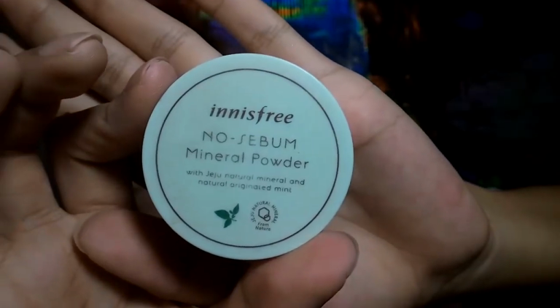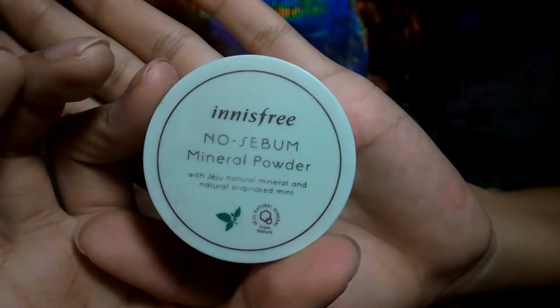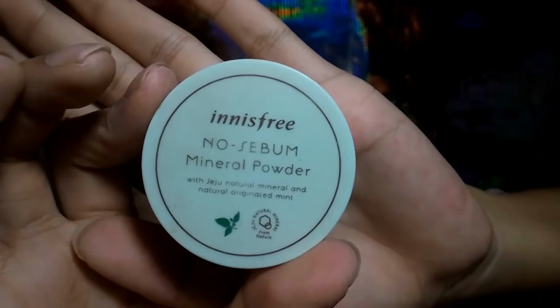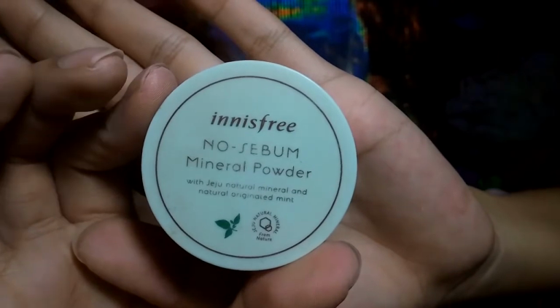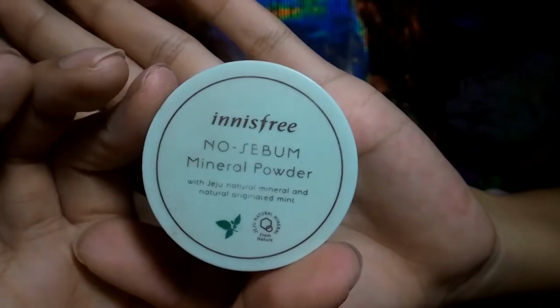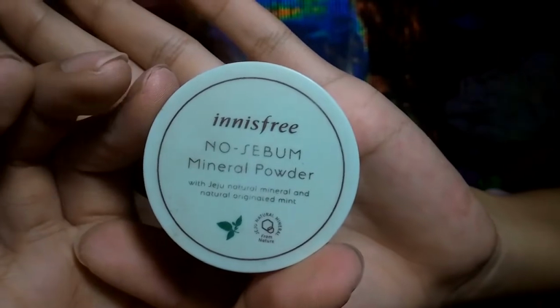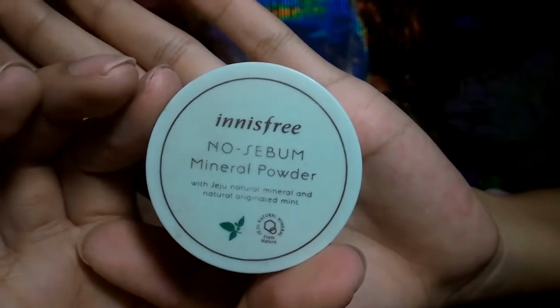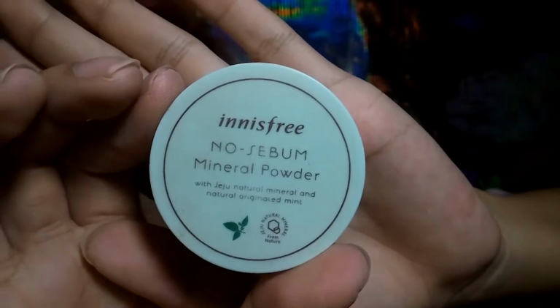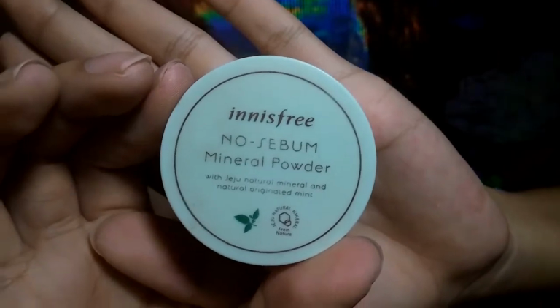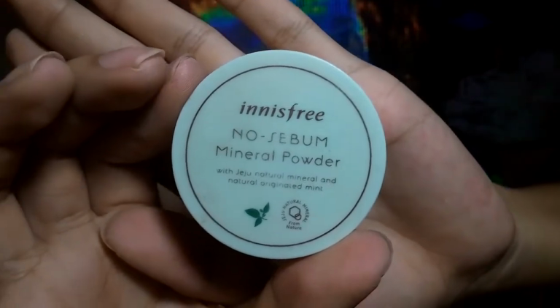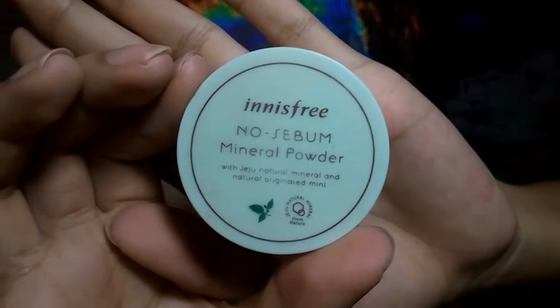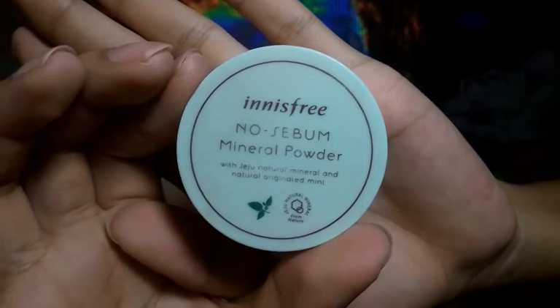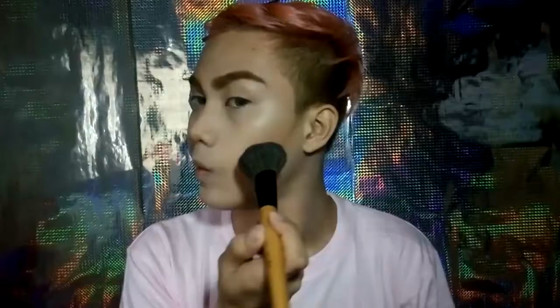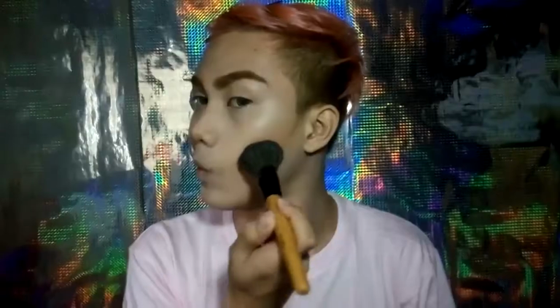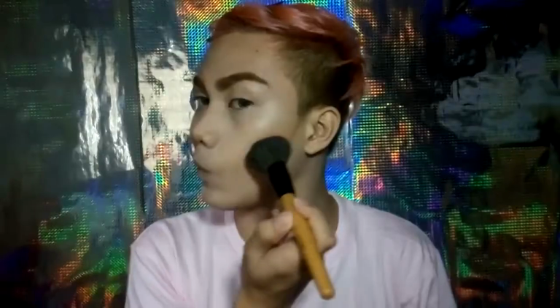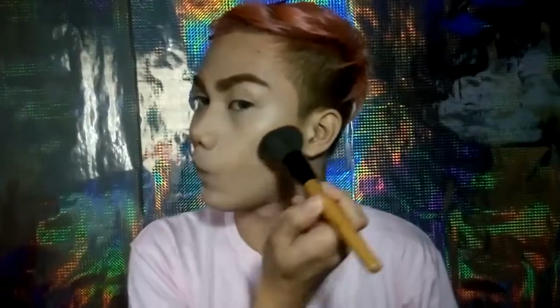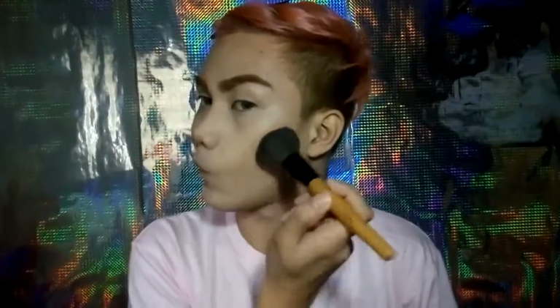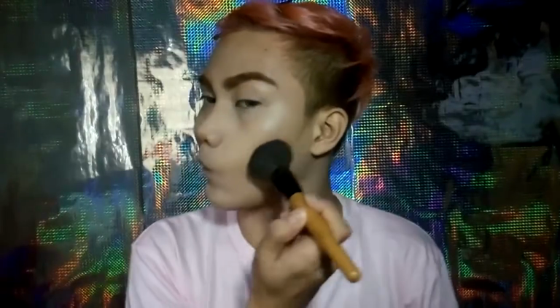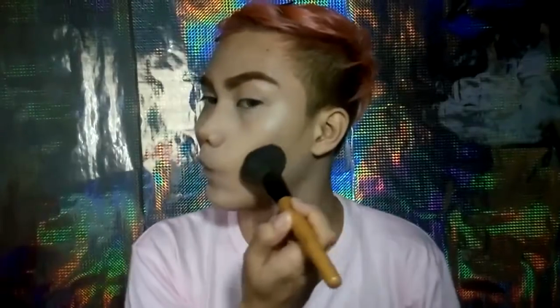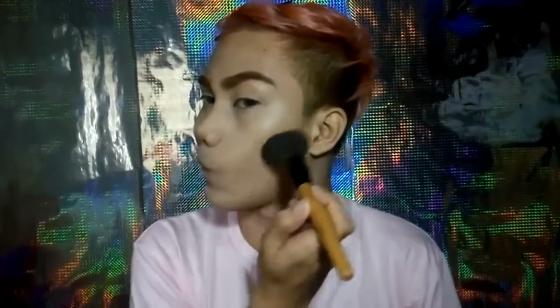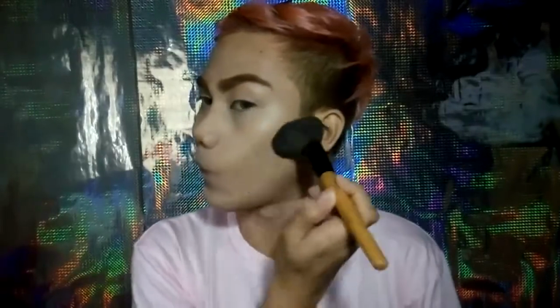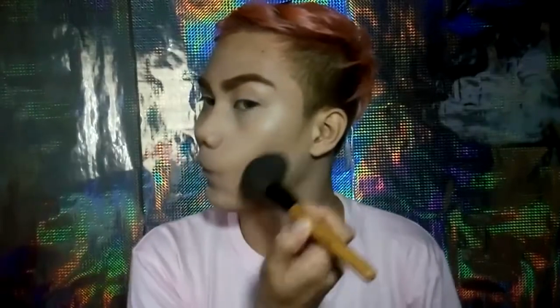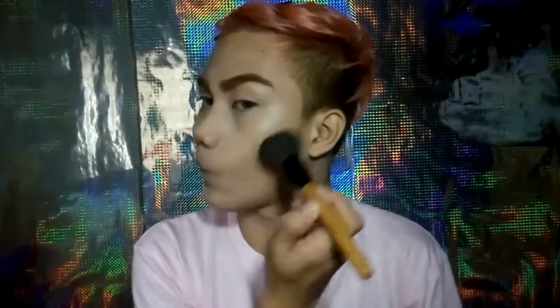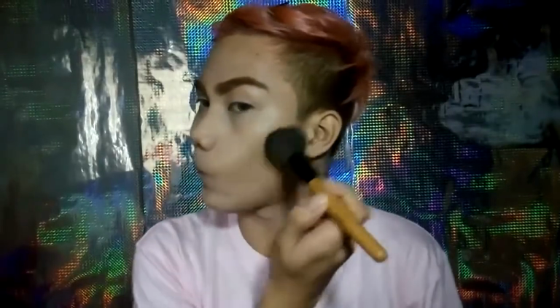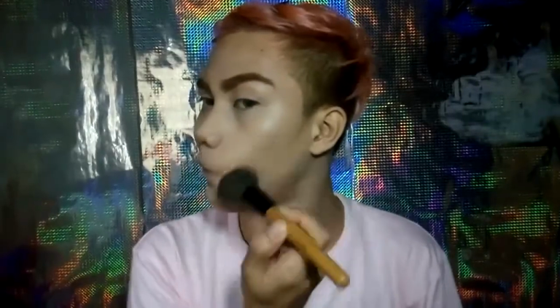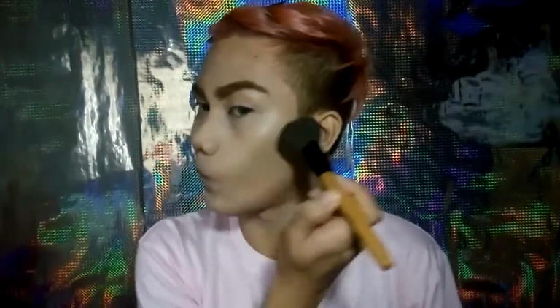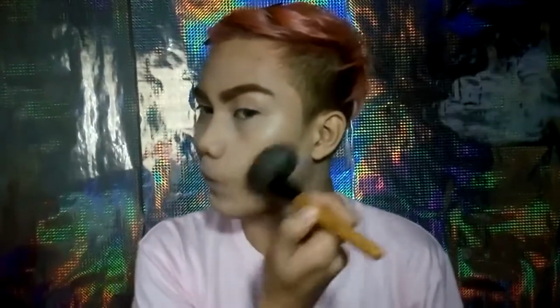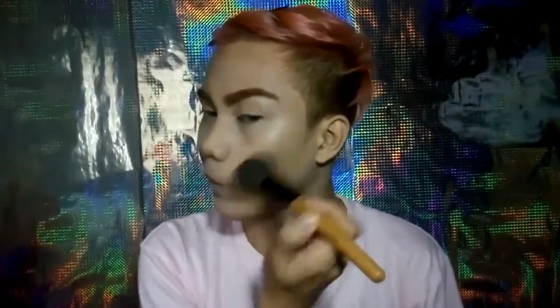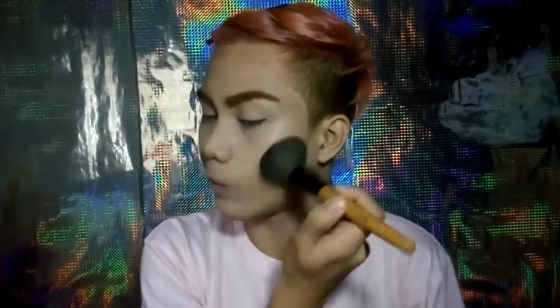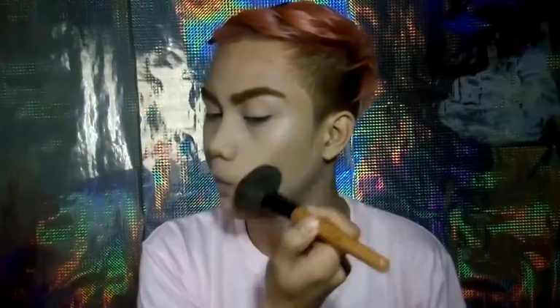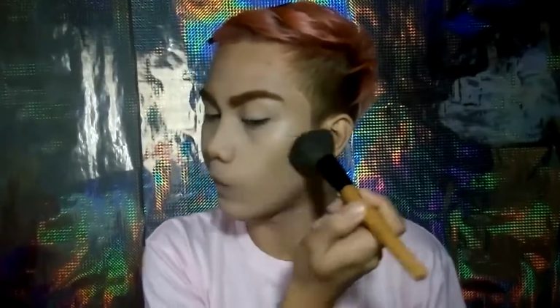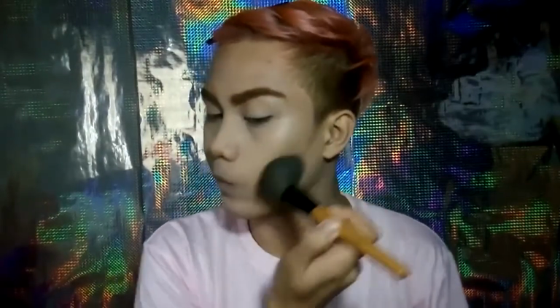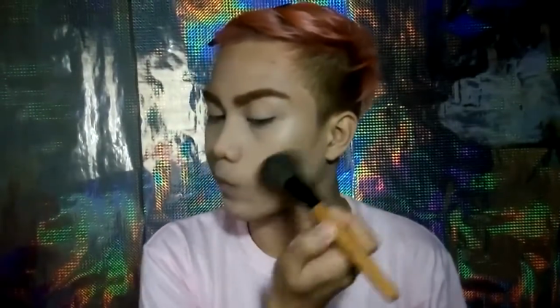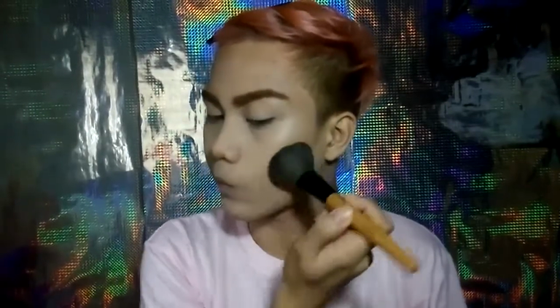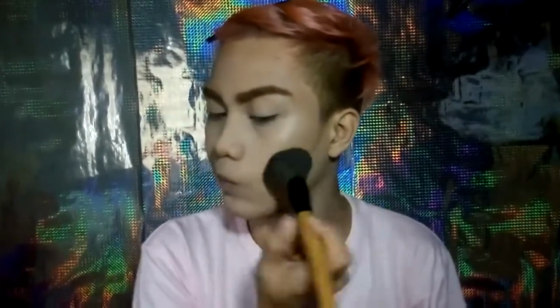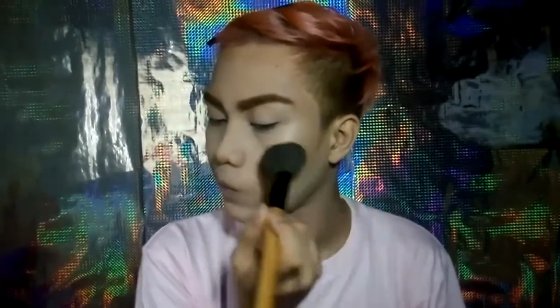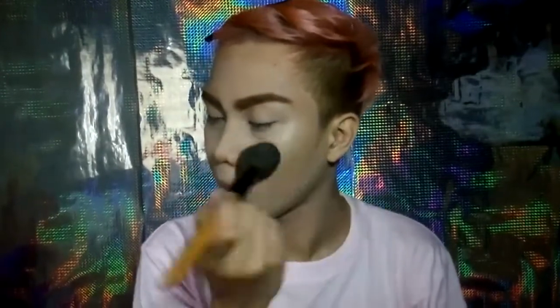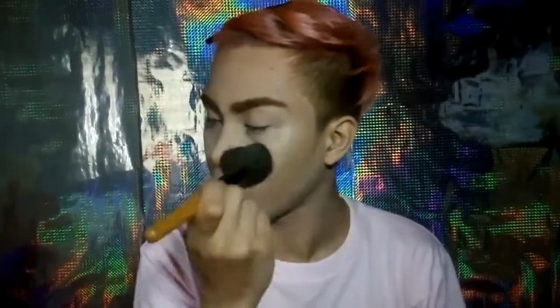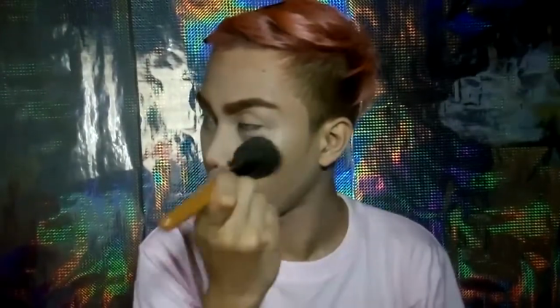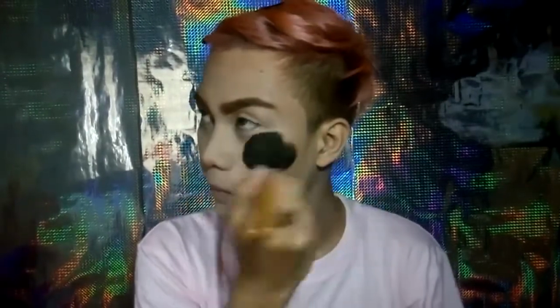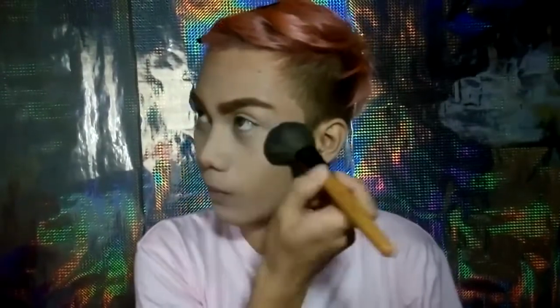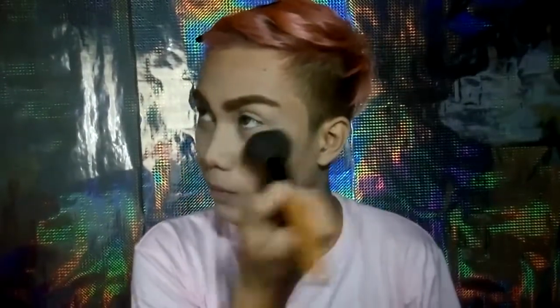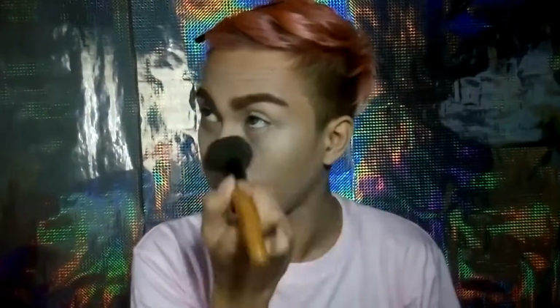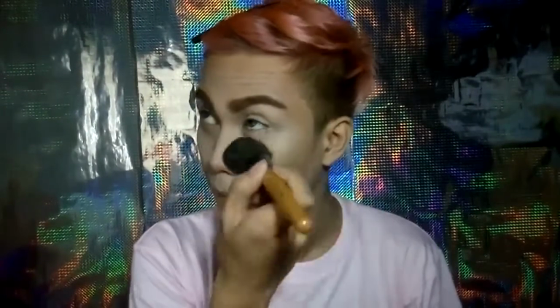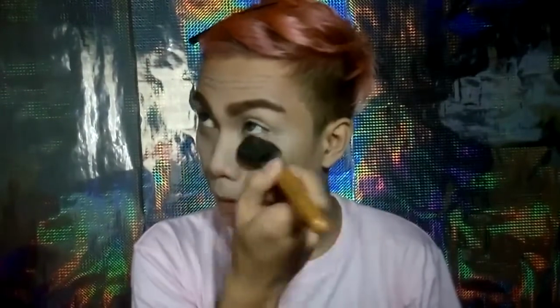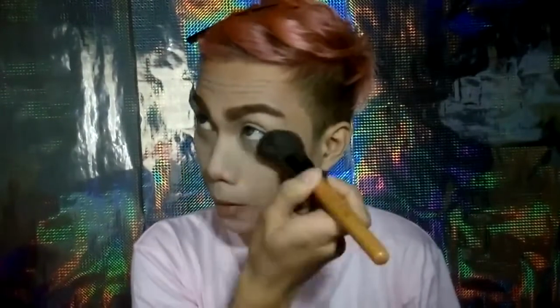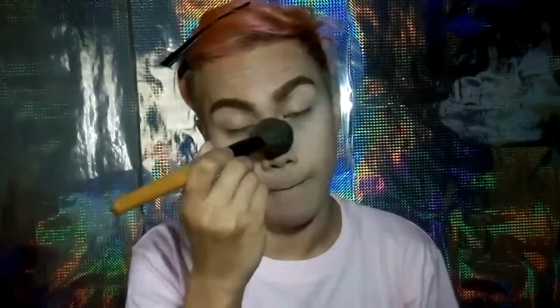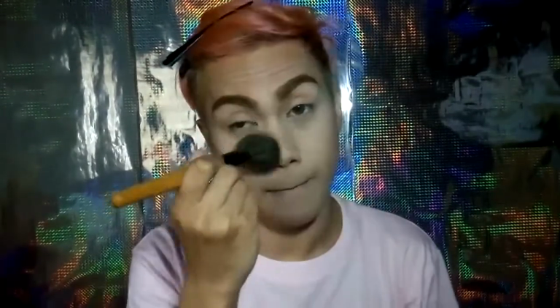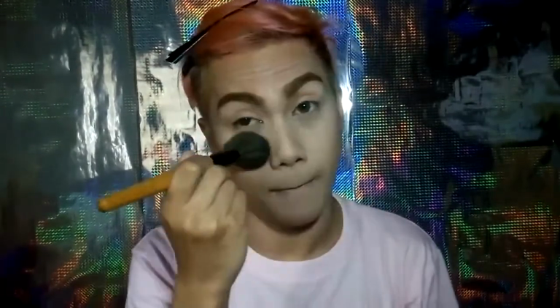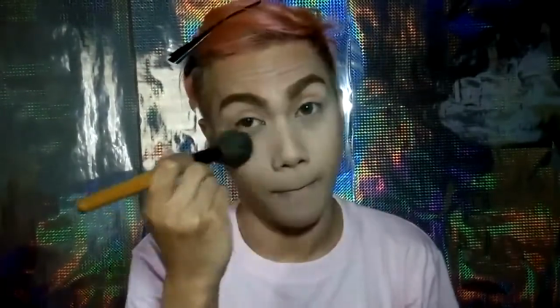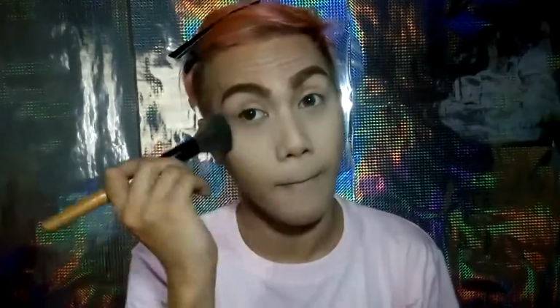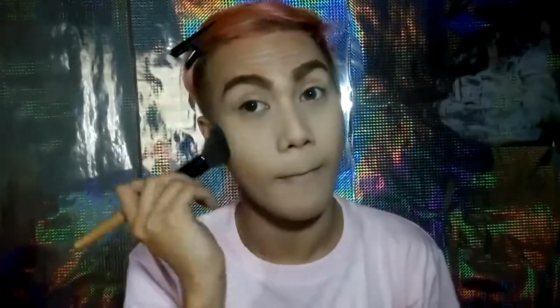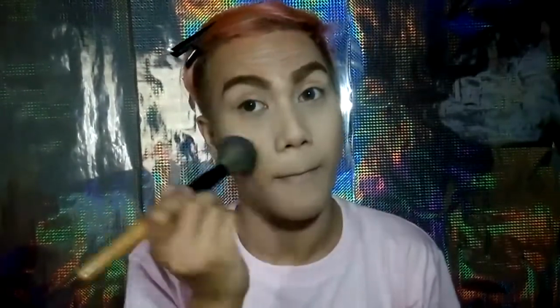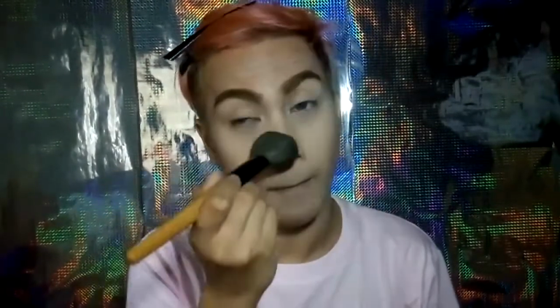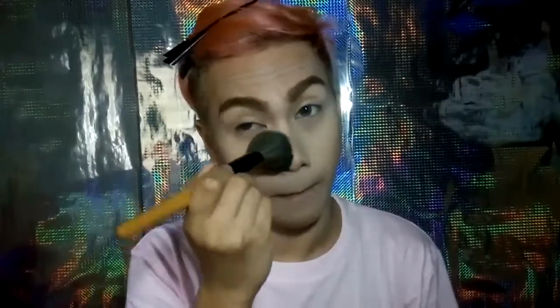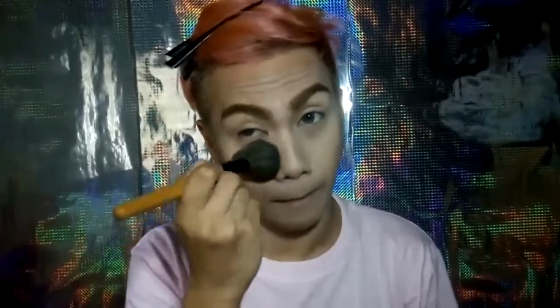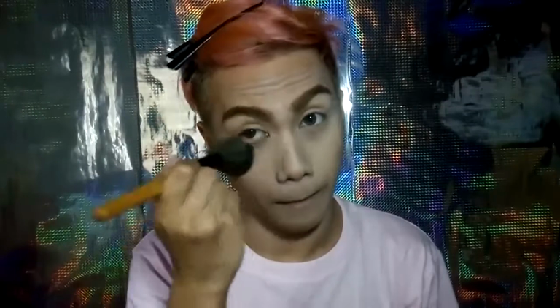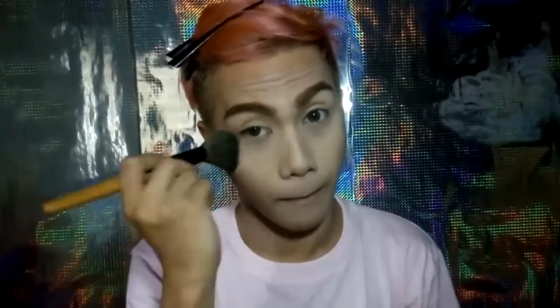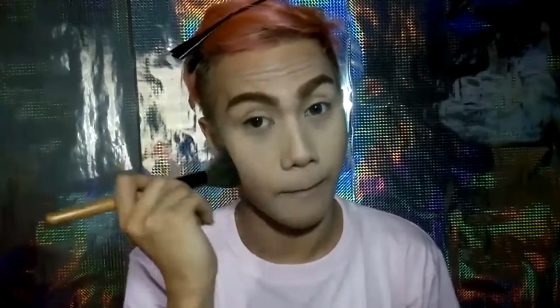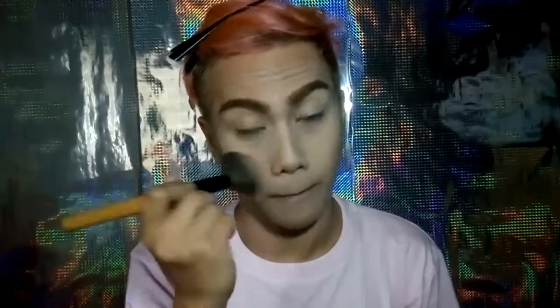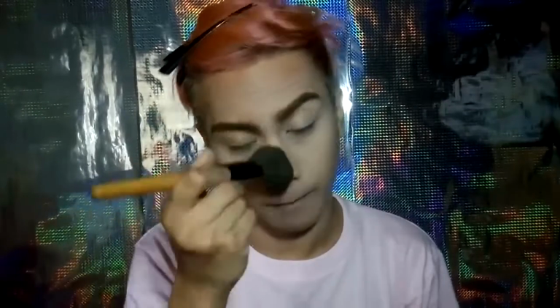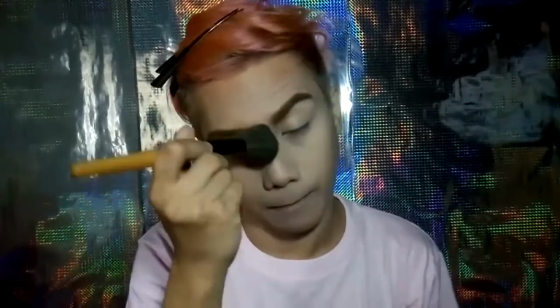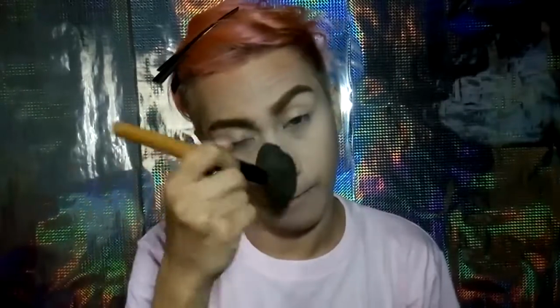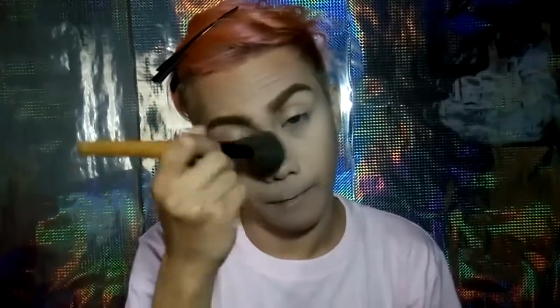And also don't forget to set it with a loose powder para hindi mag-crease yung base makeup natin.